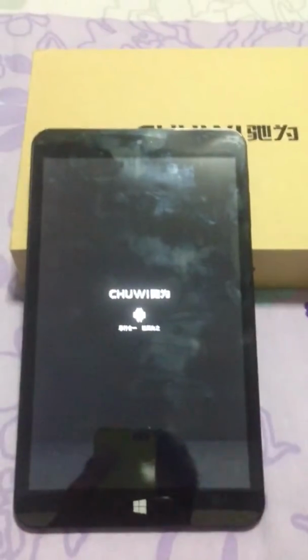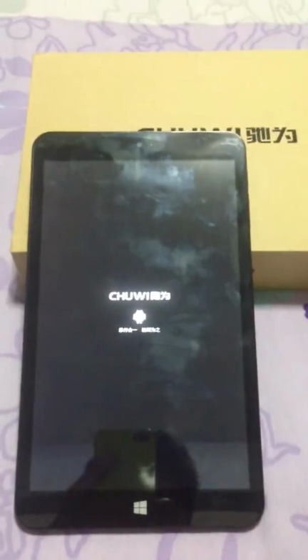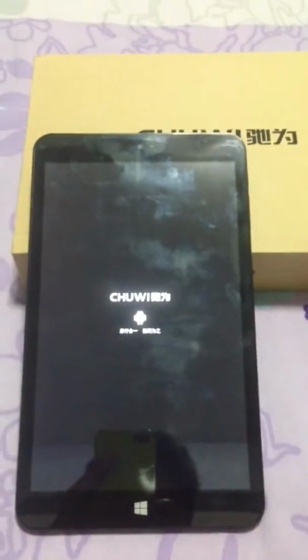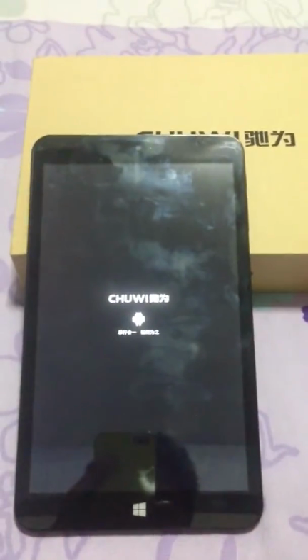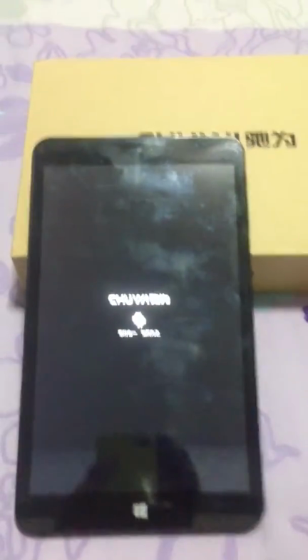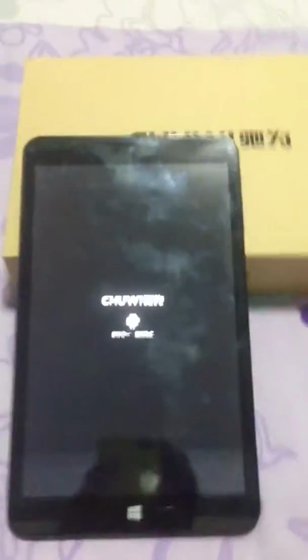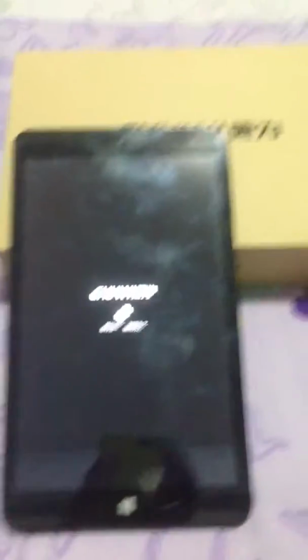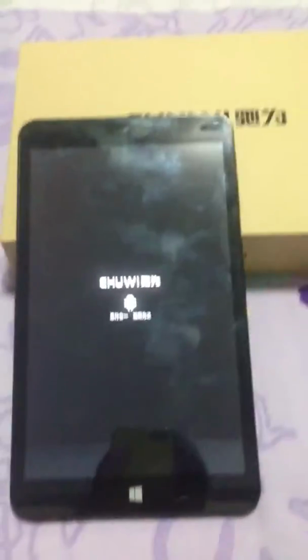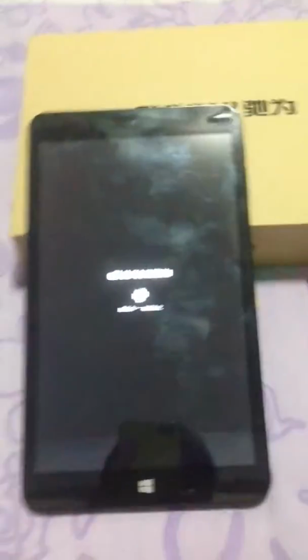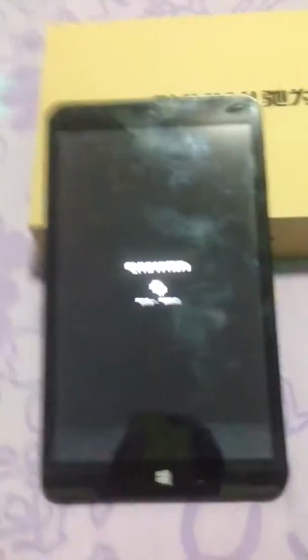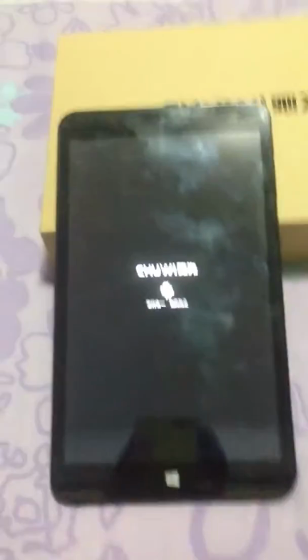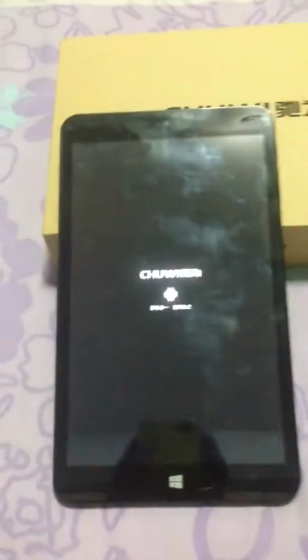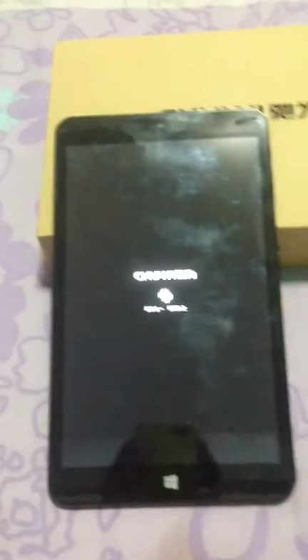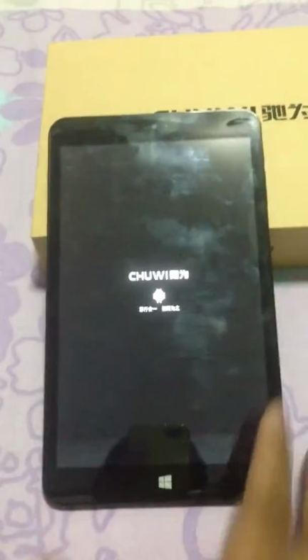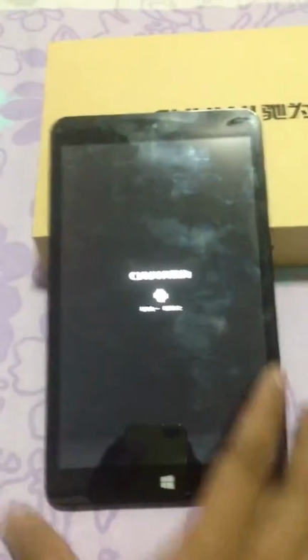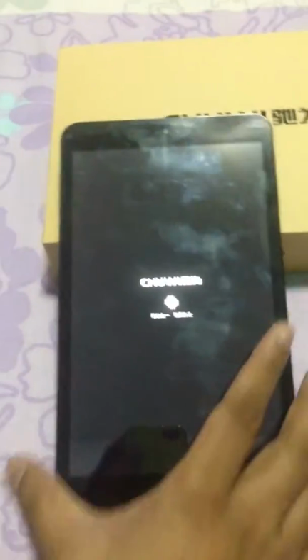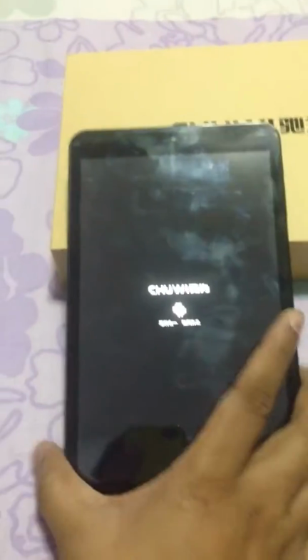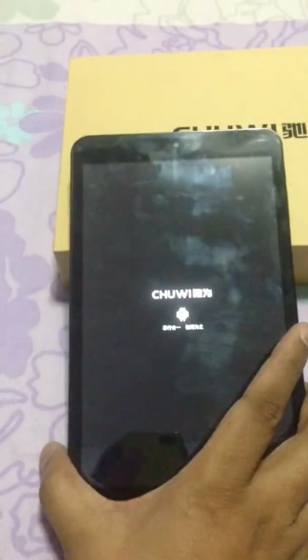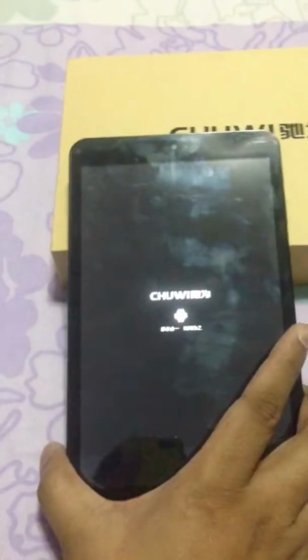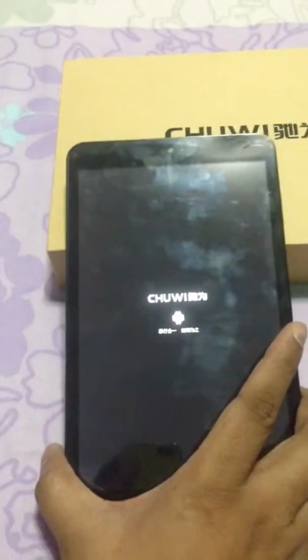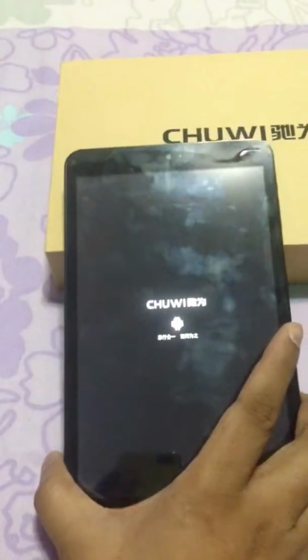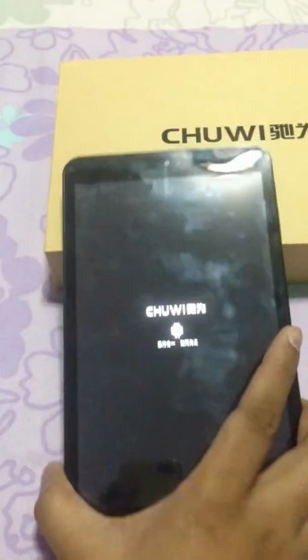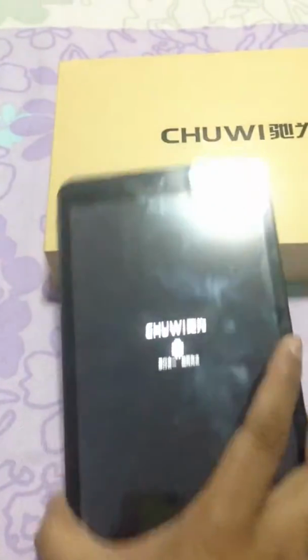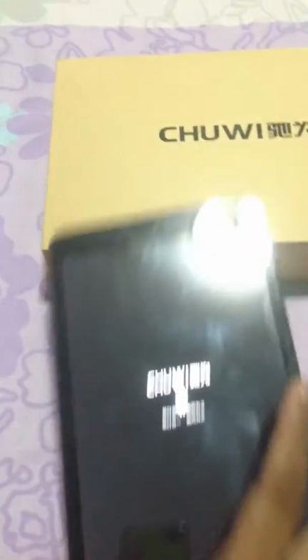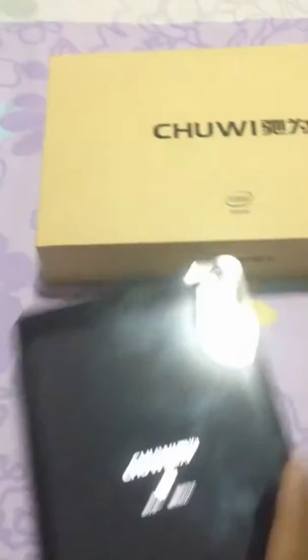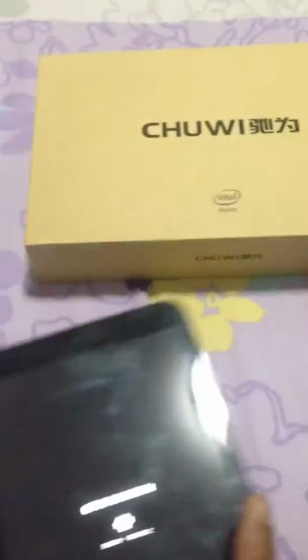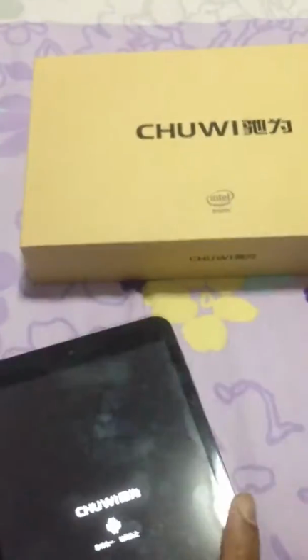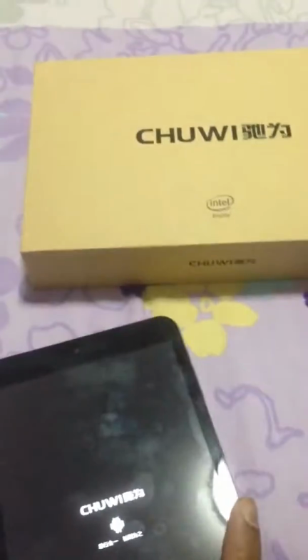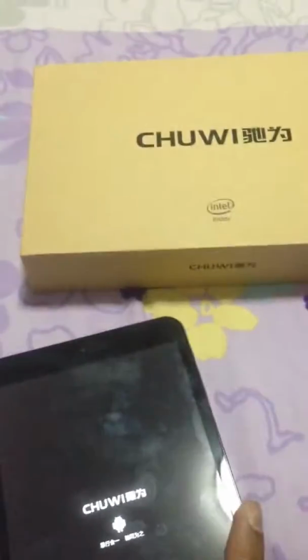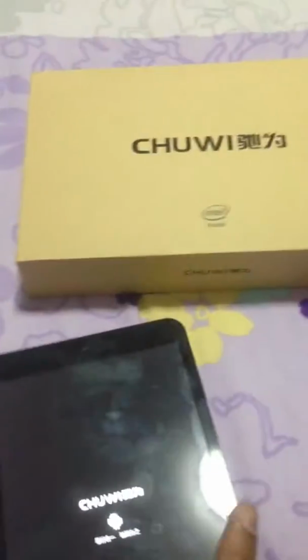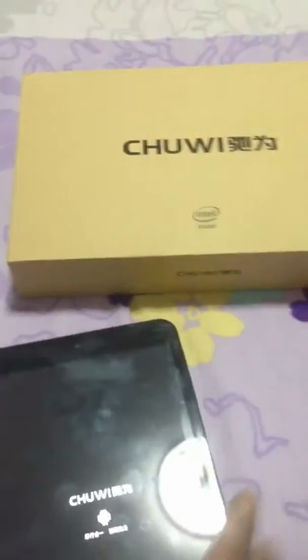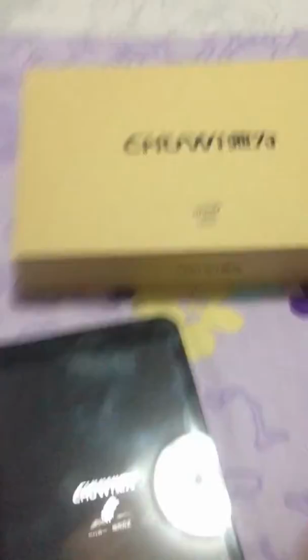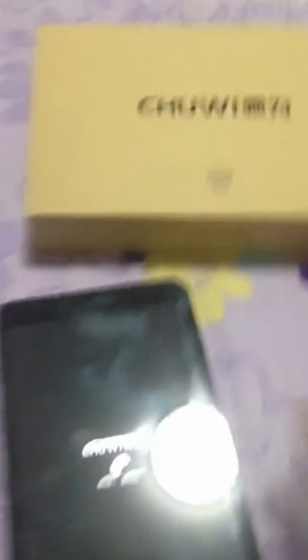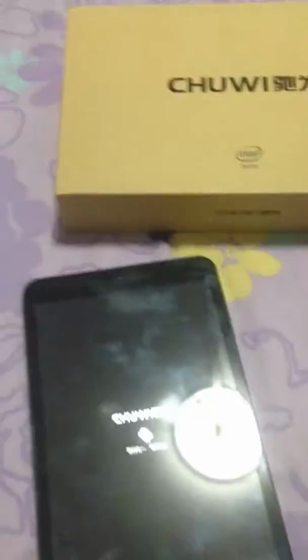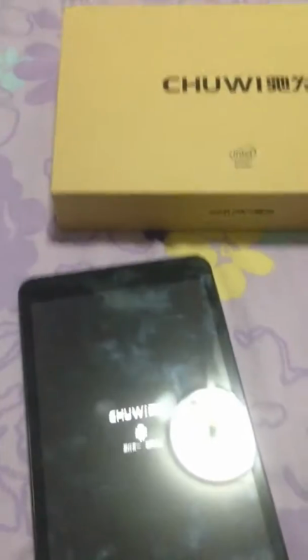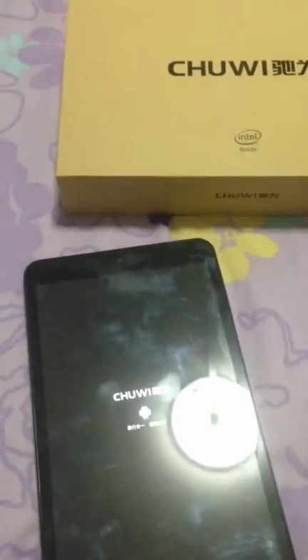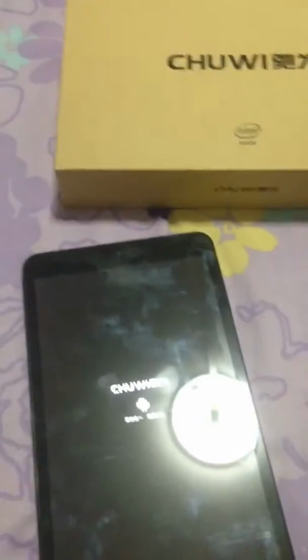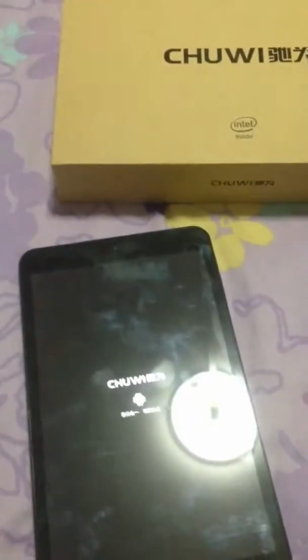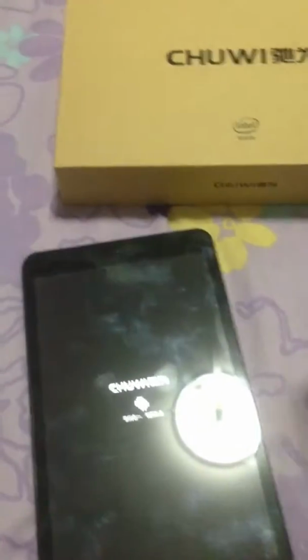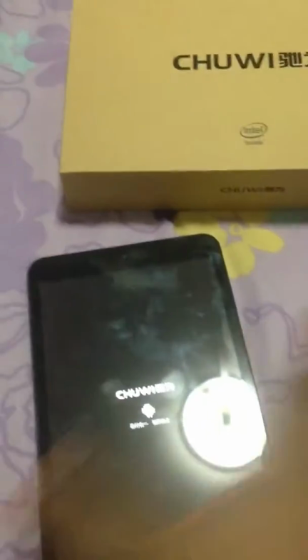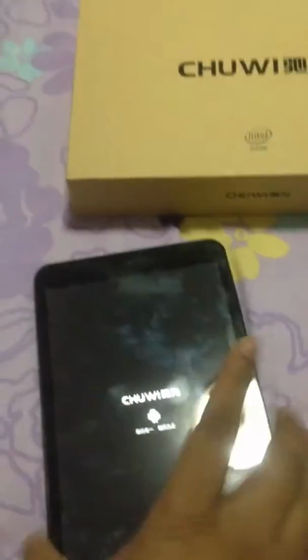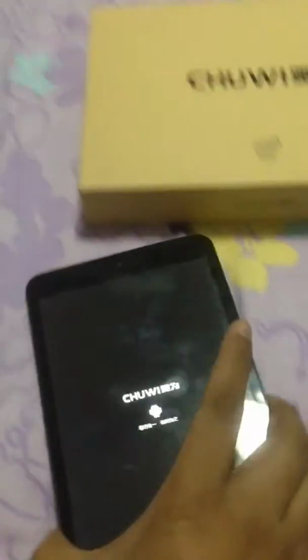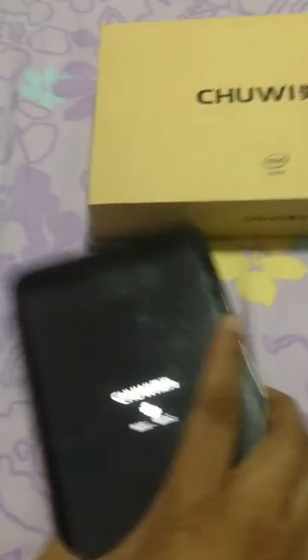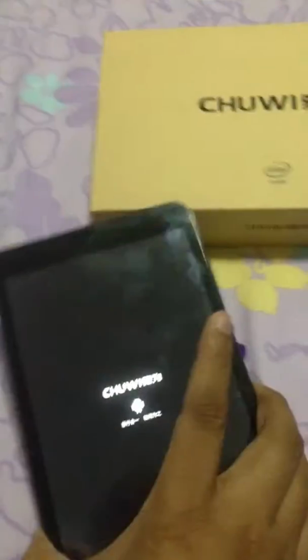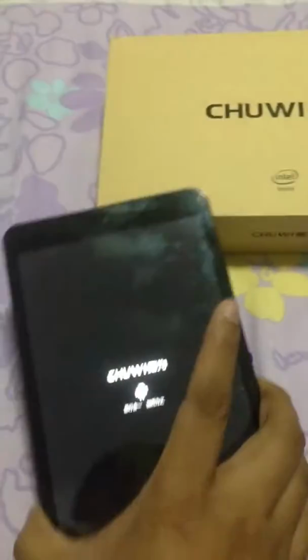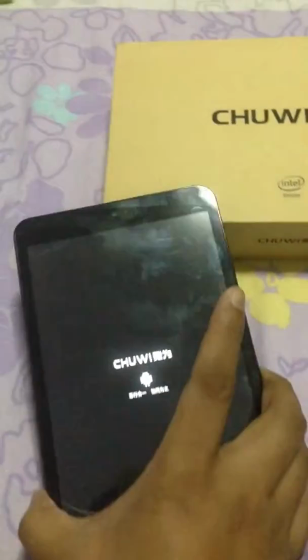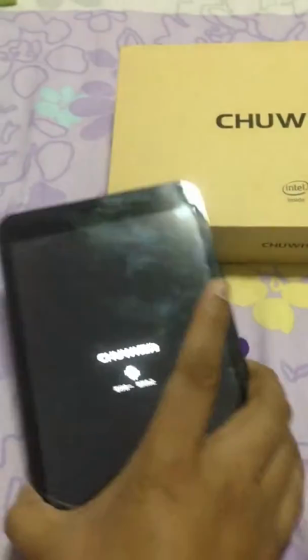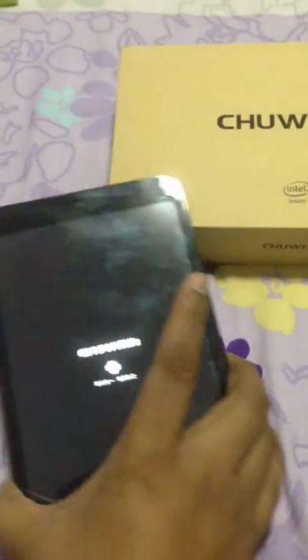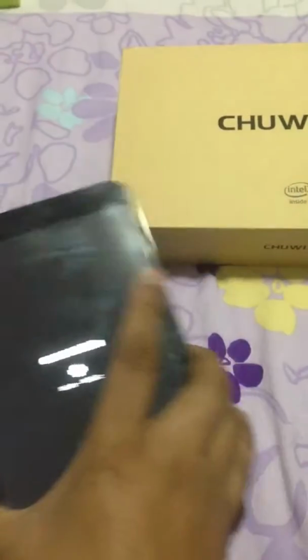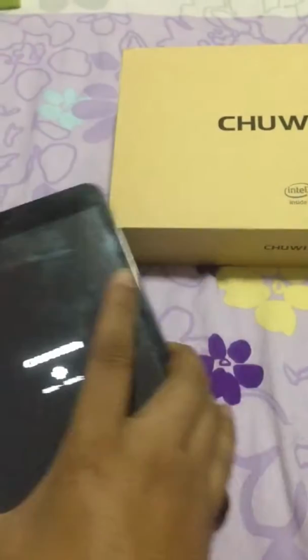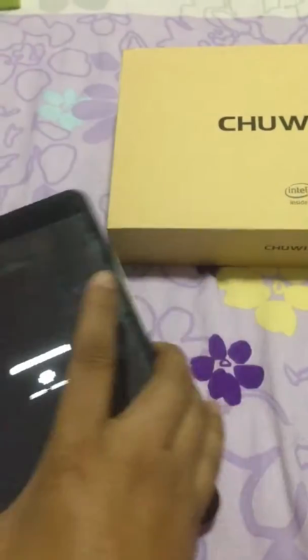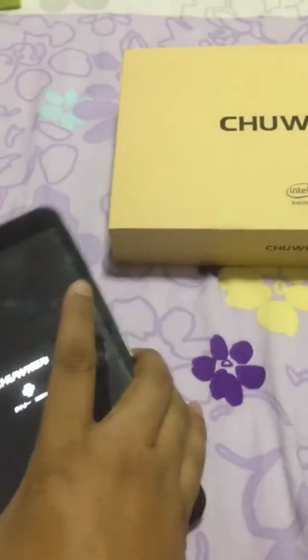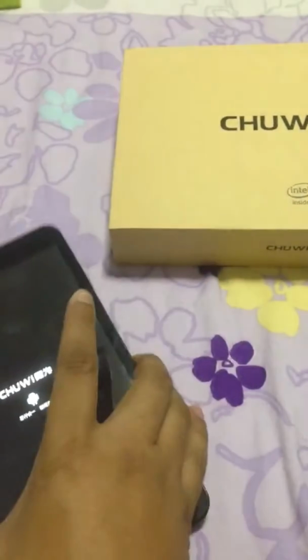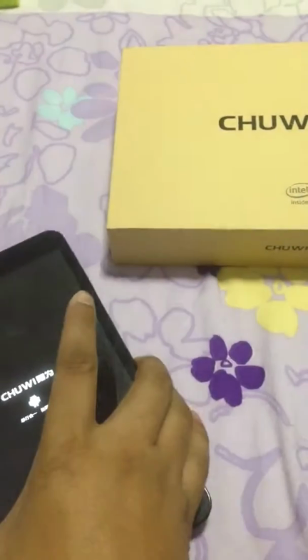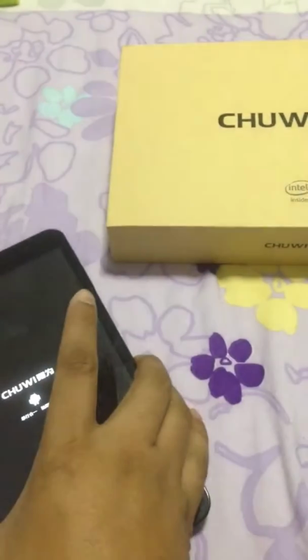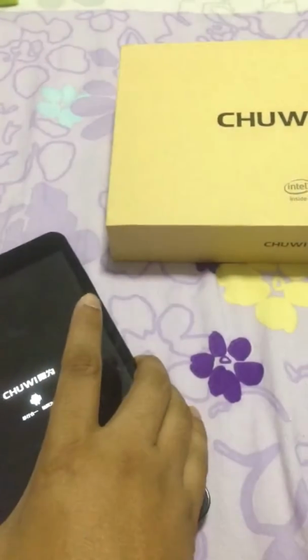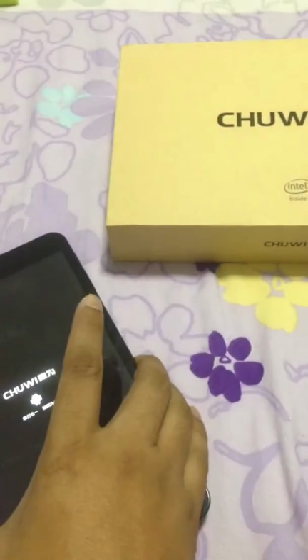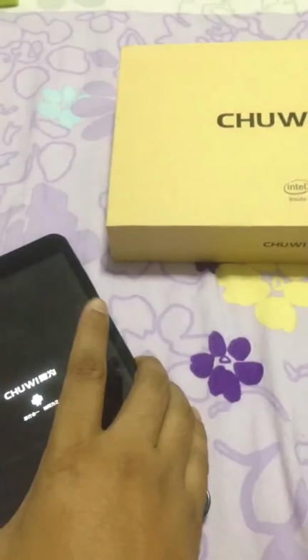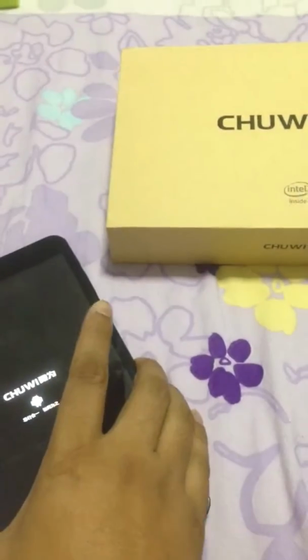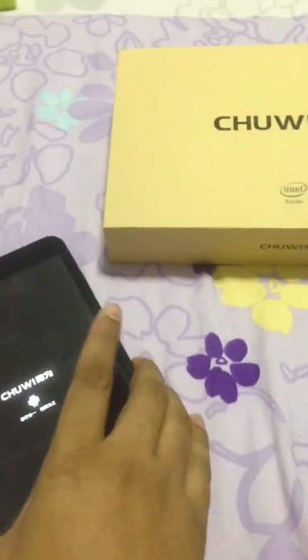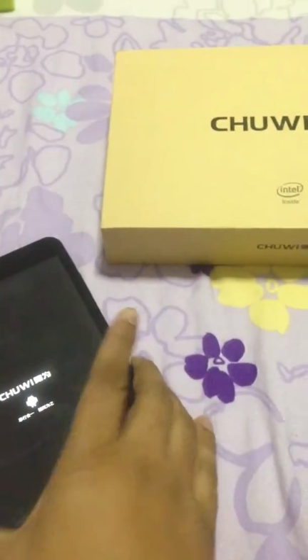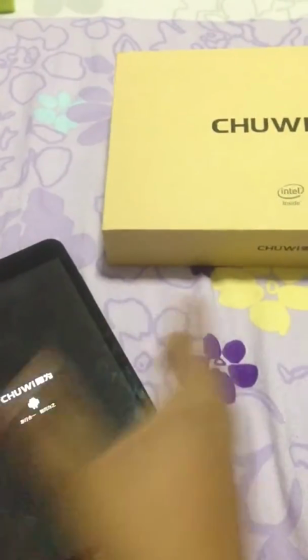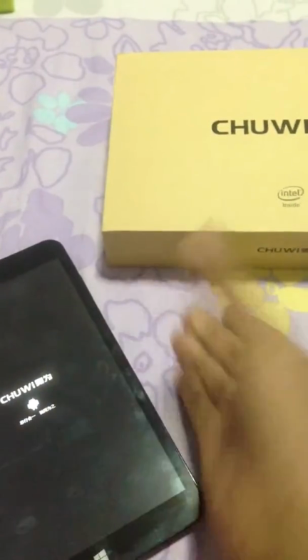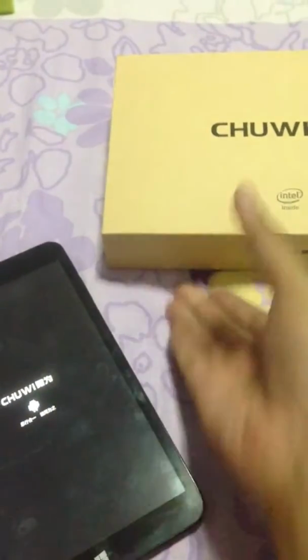Hi guys, today I got my VR8 tablet. So I'm going to show you how to do a dual boot.